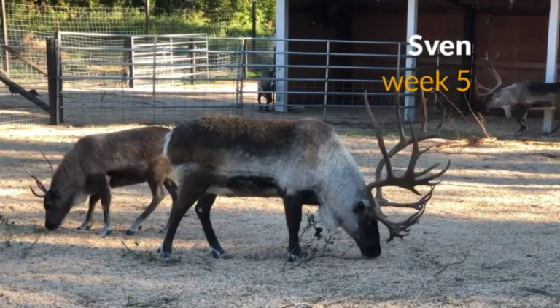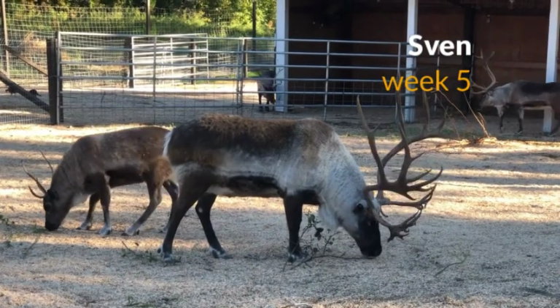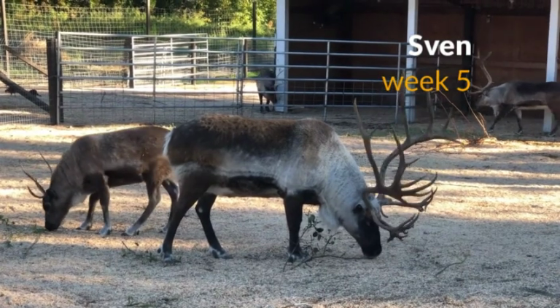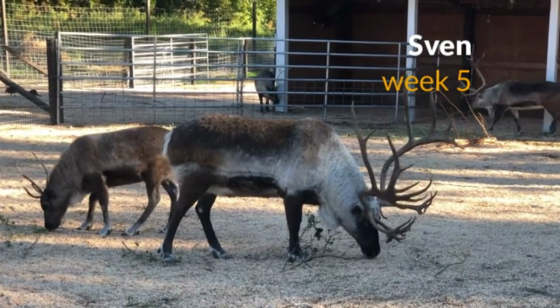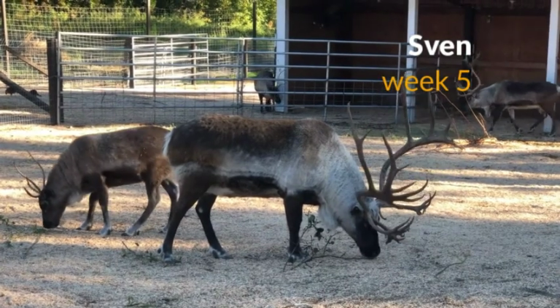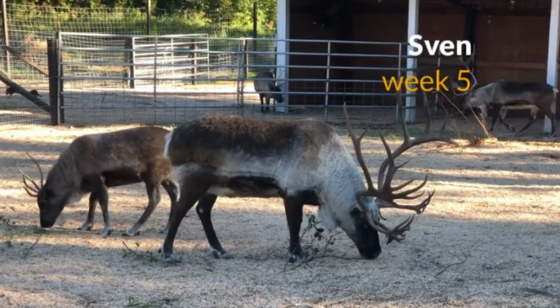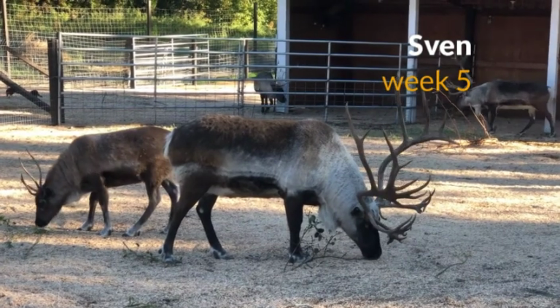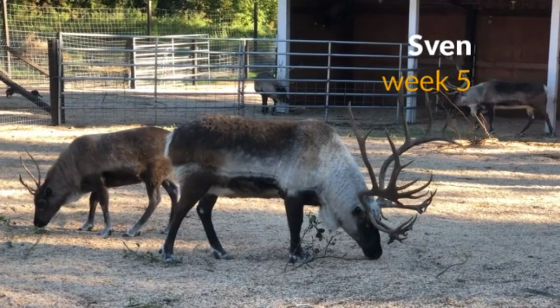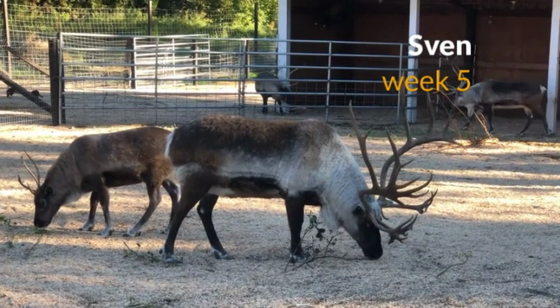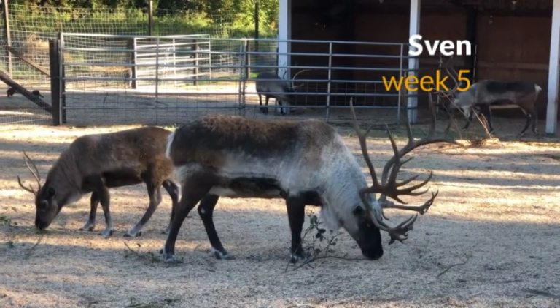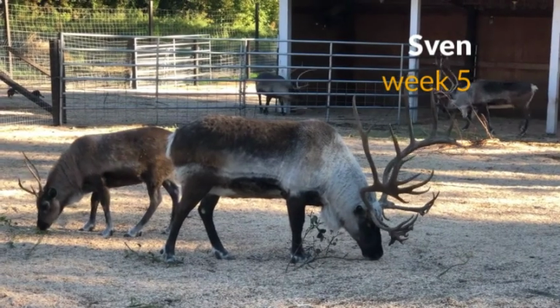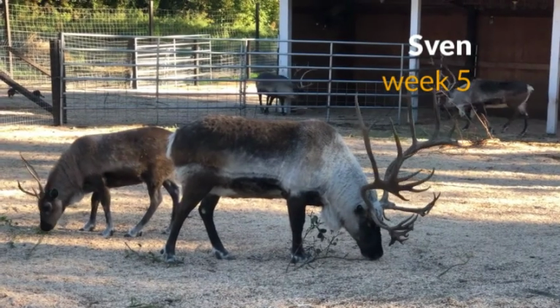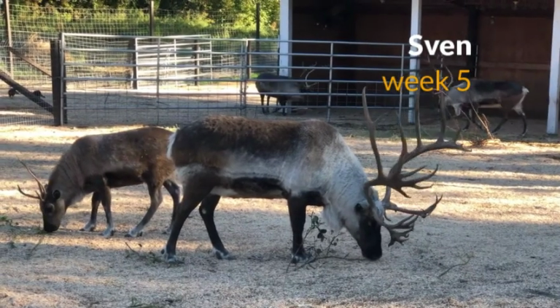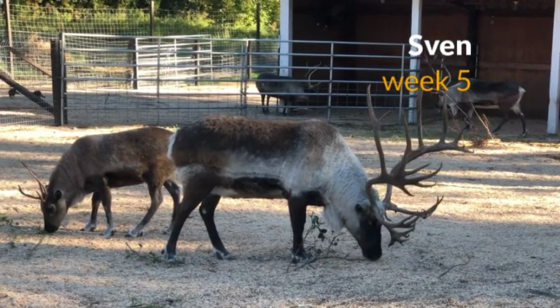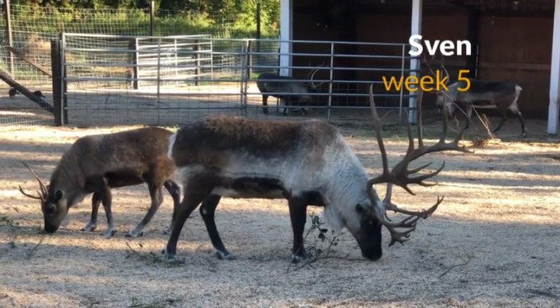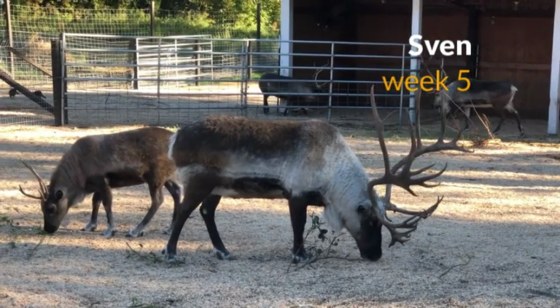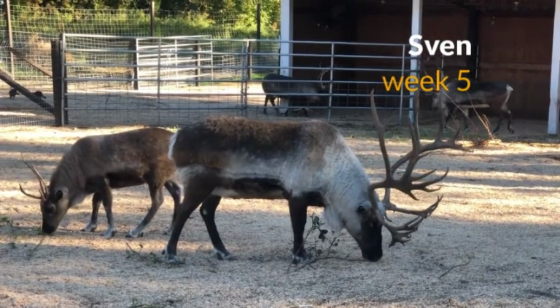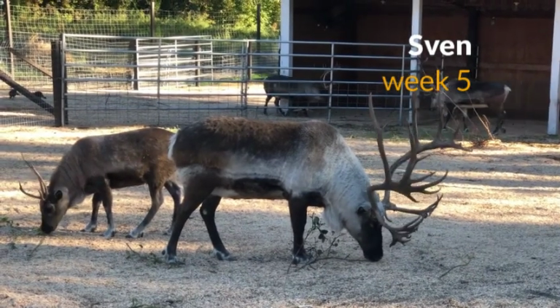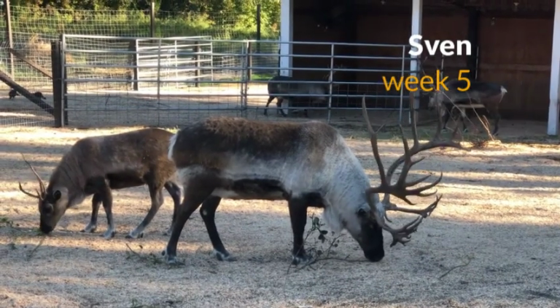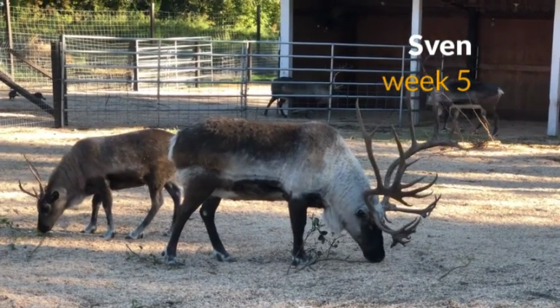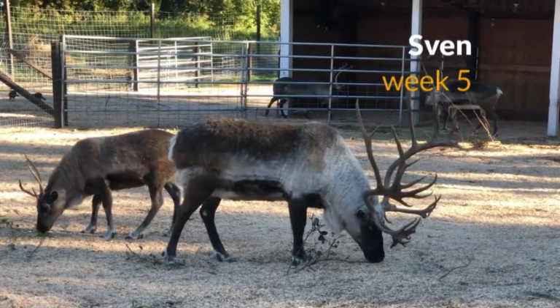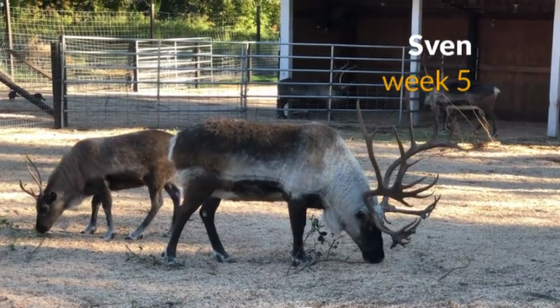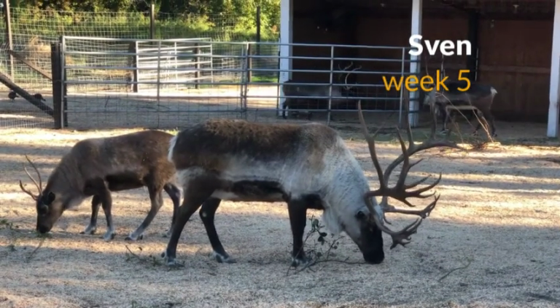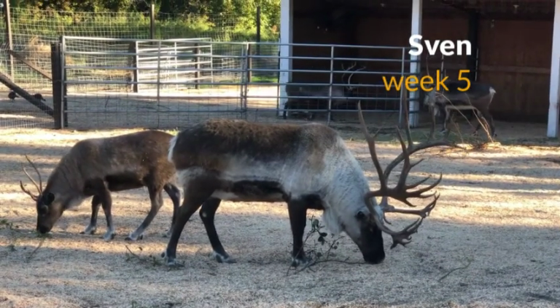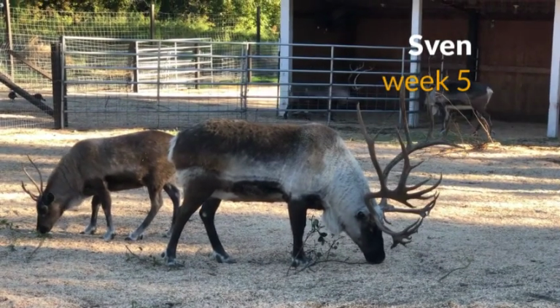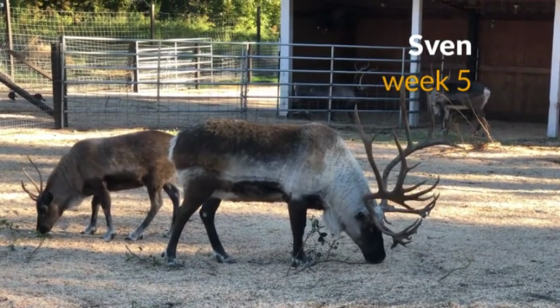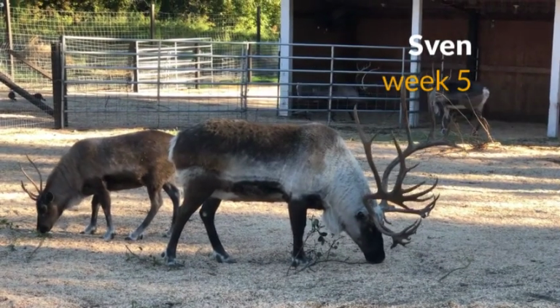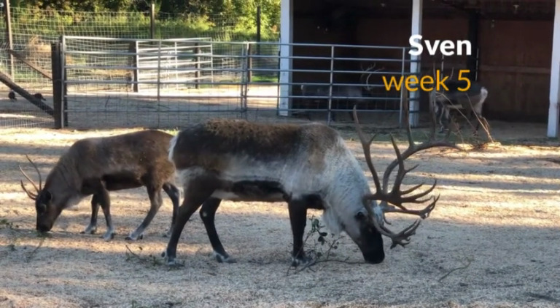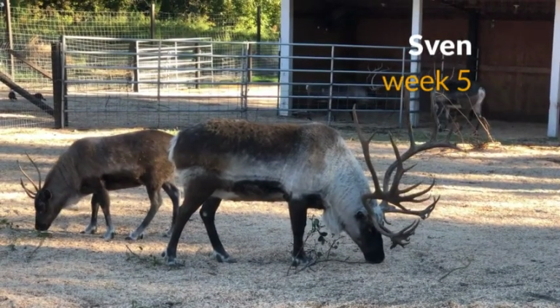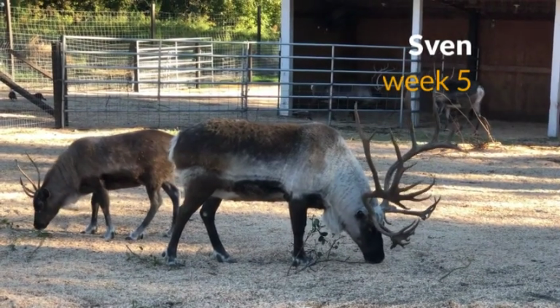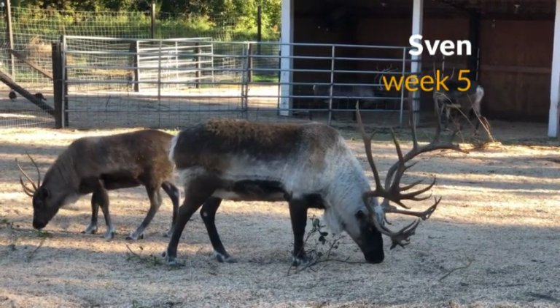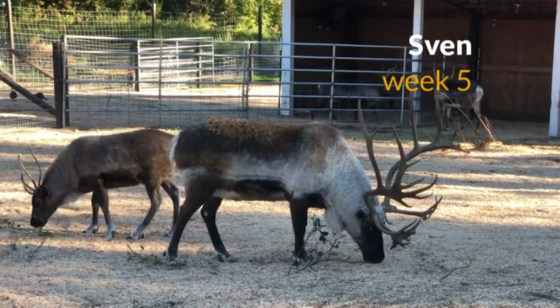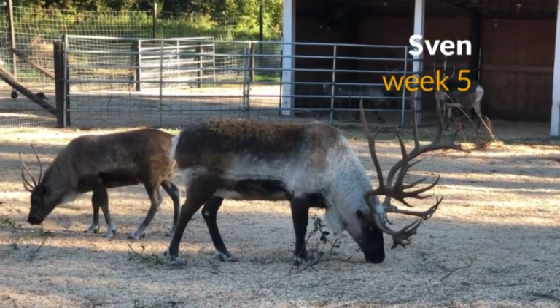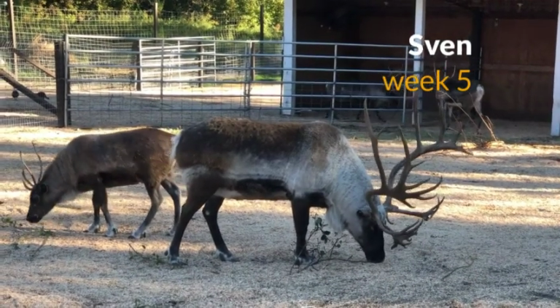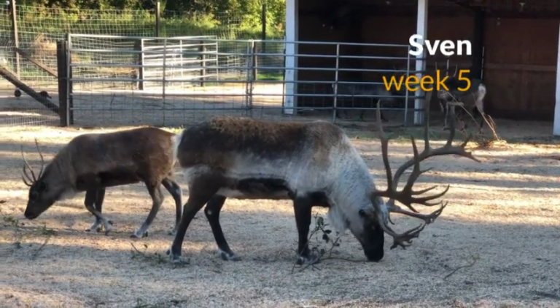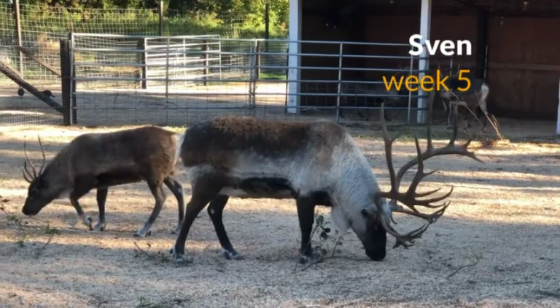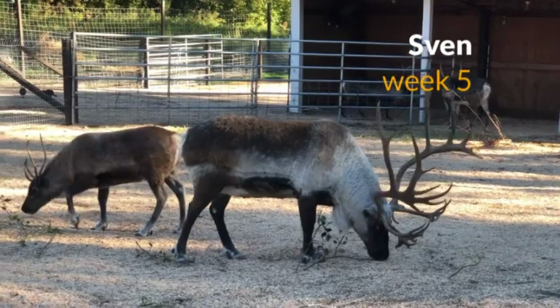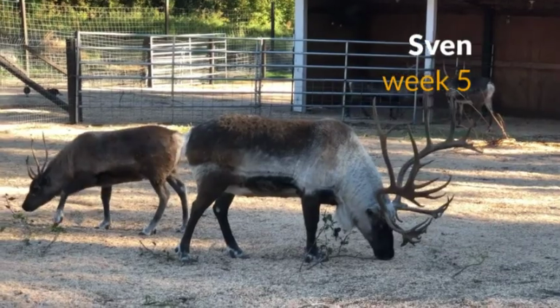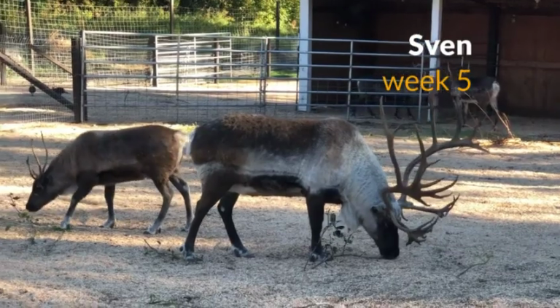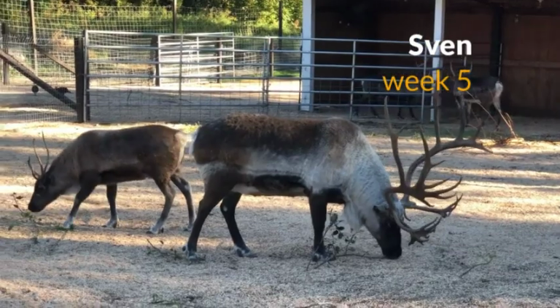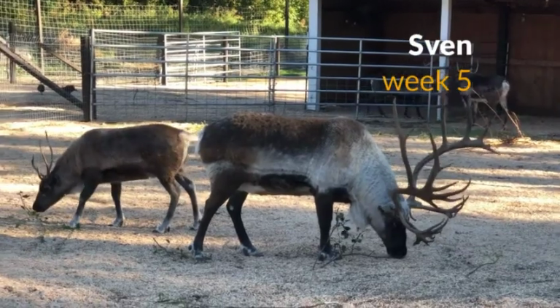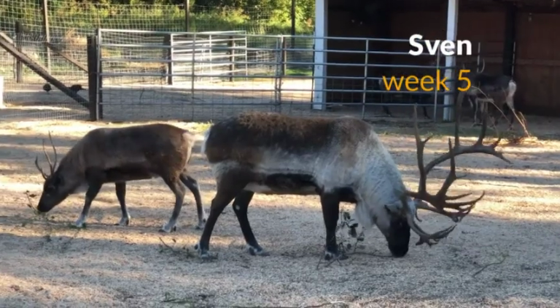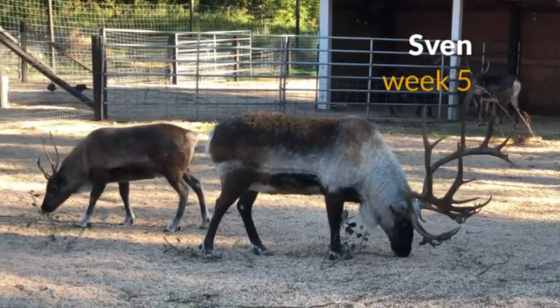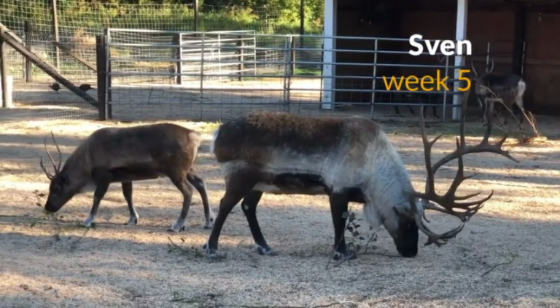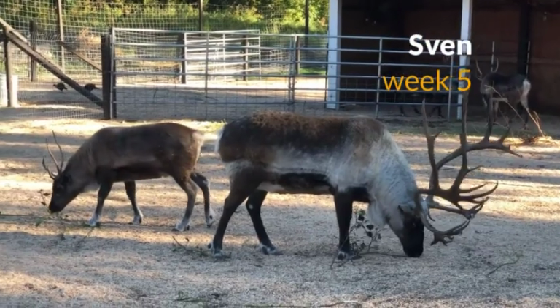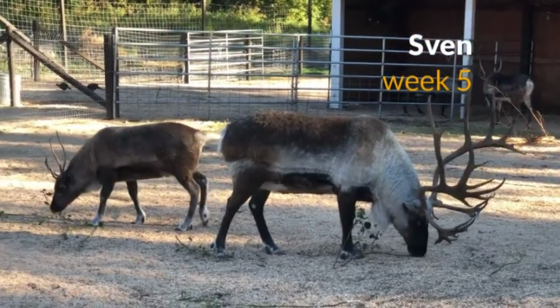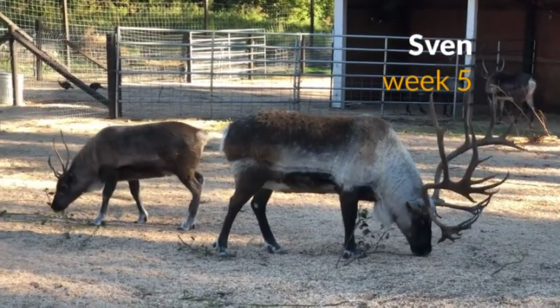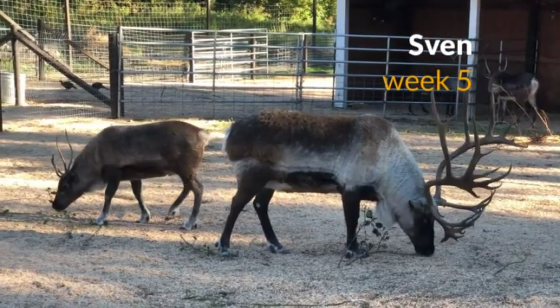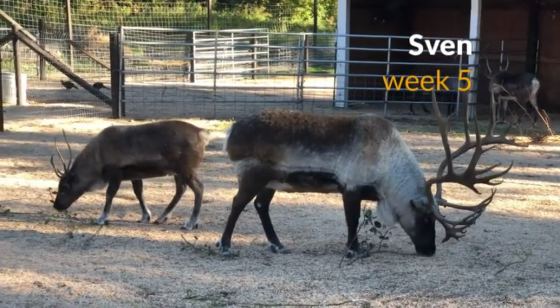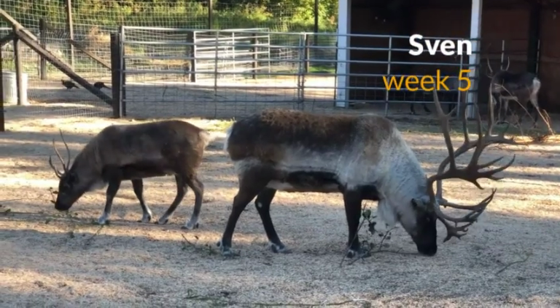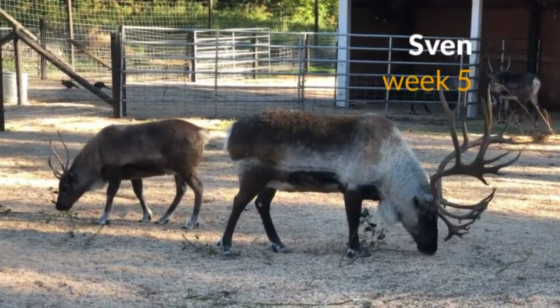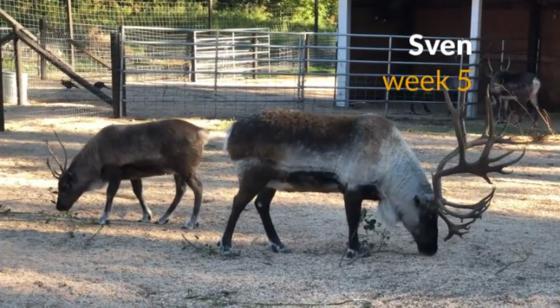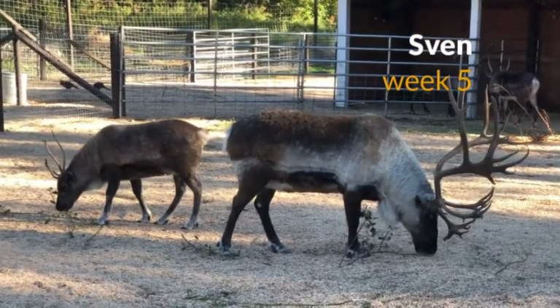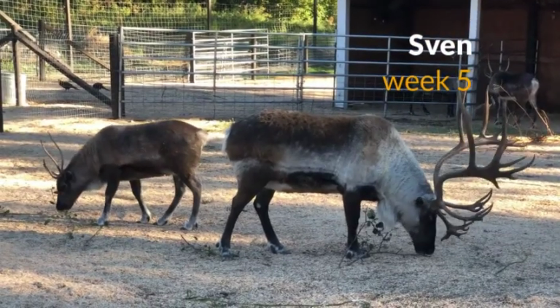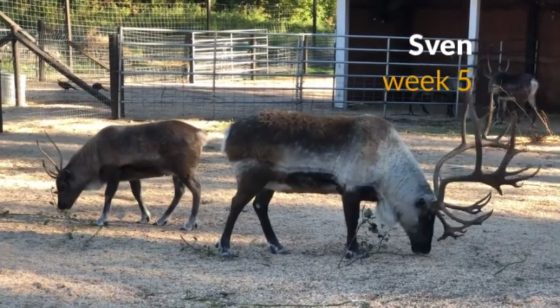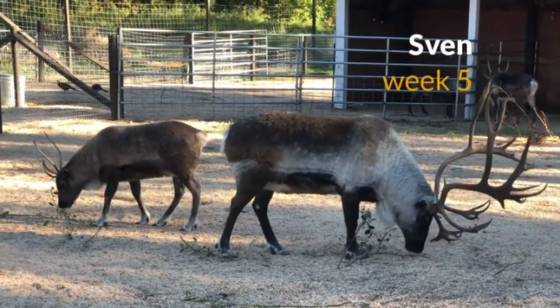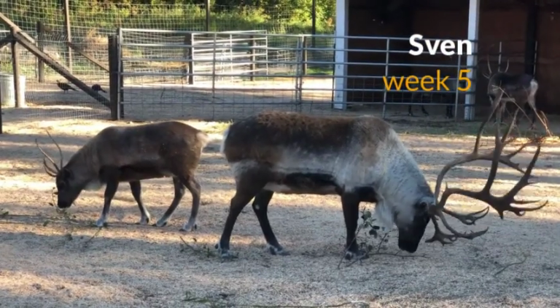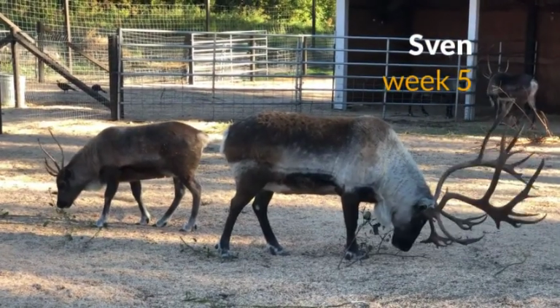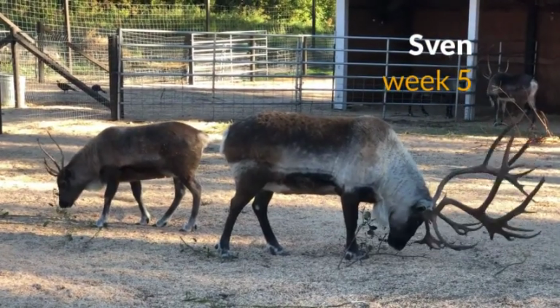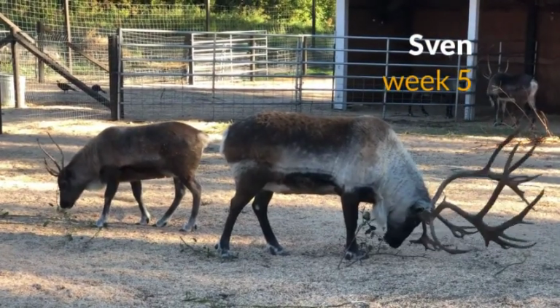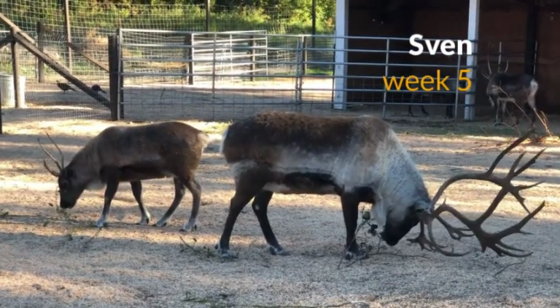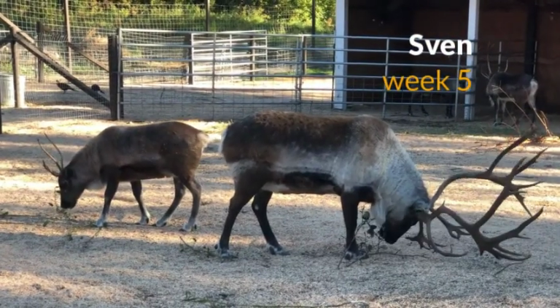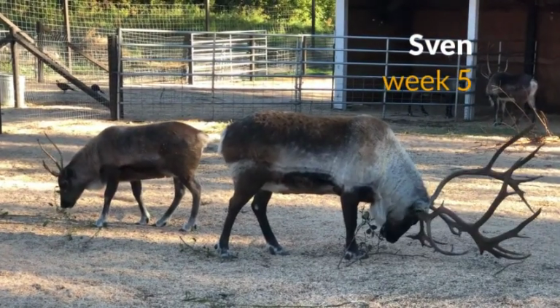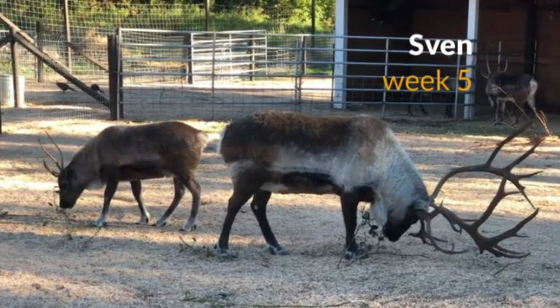You've got Kristoff going through the back there of the frame, and little Forest standing next to Sven.